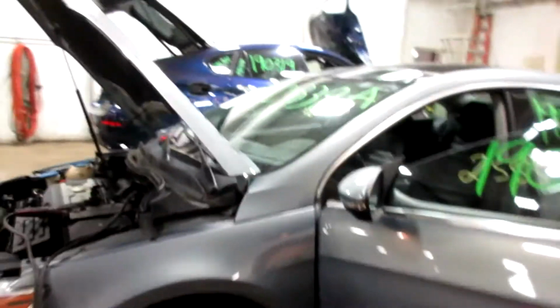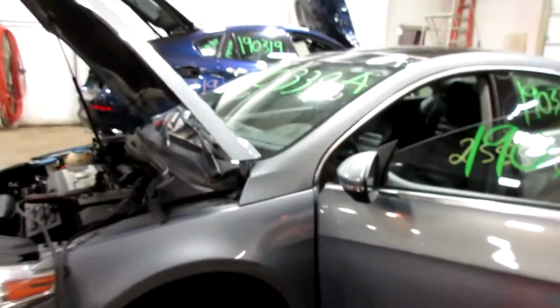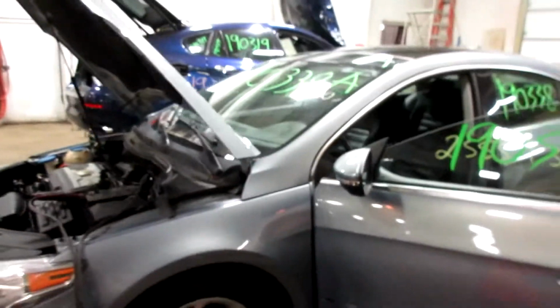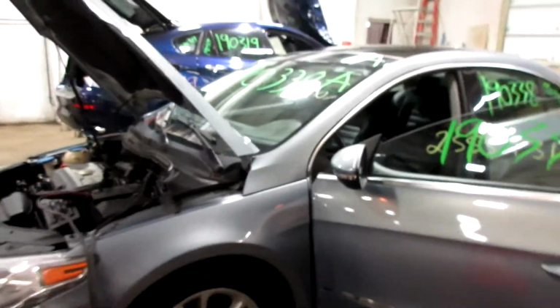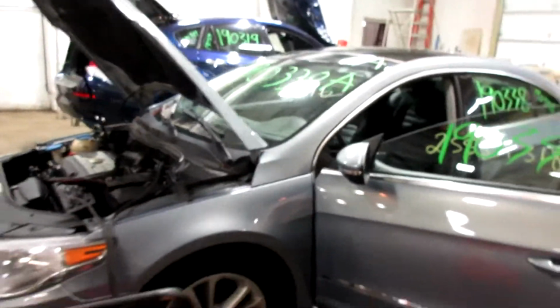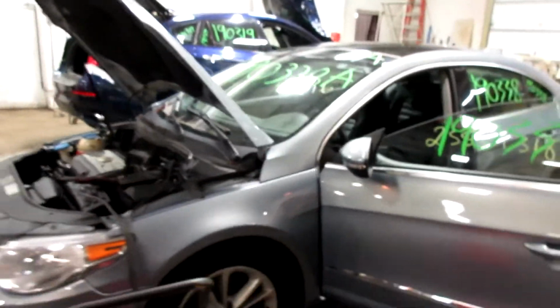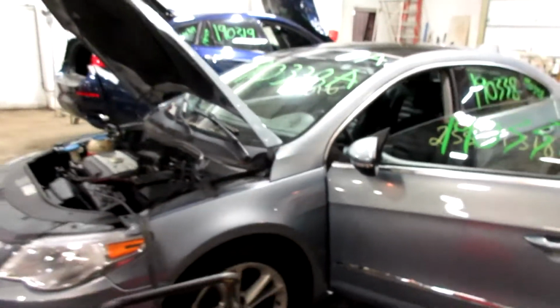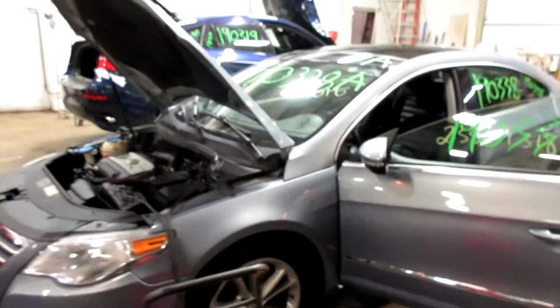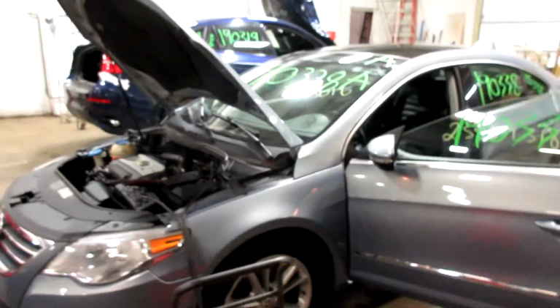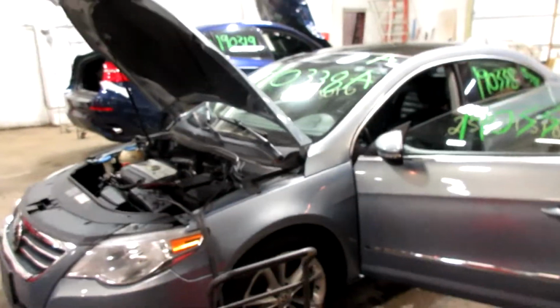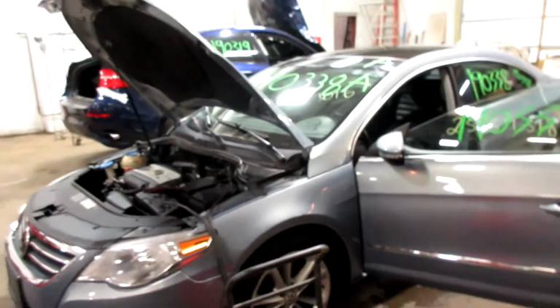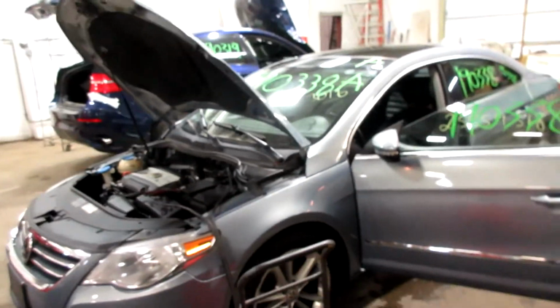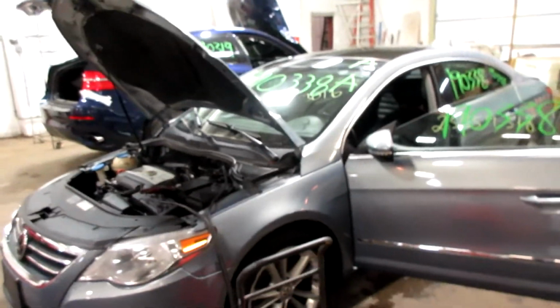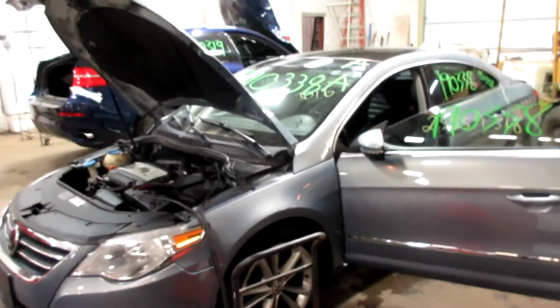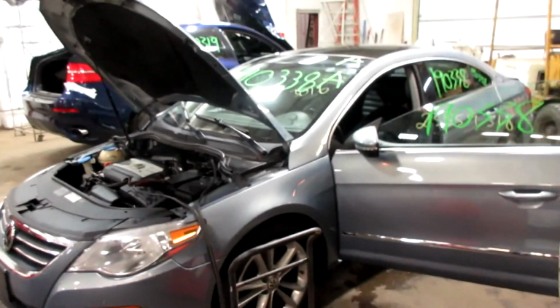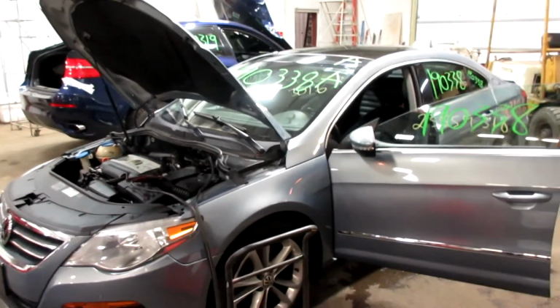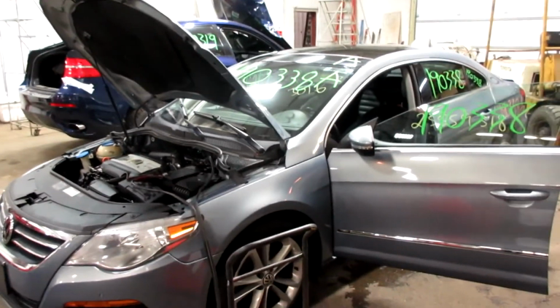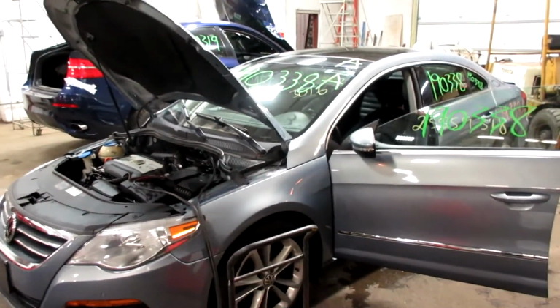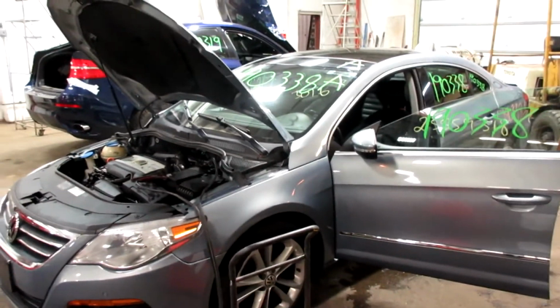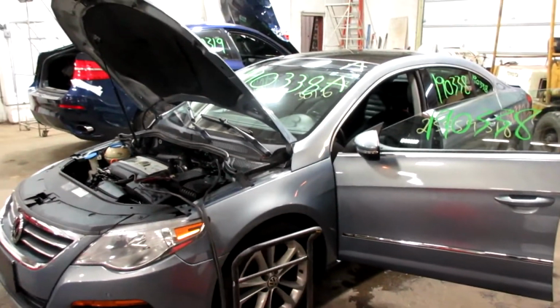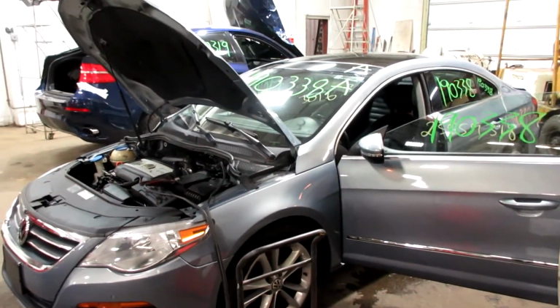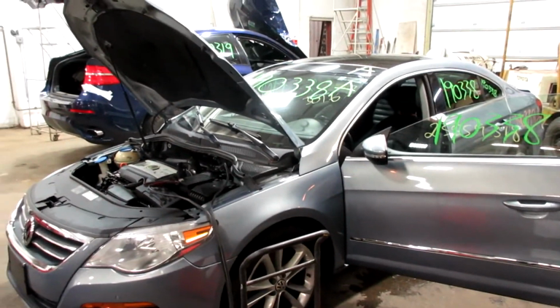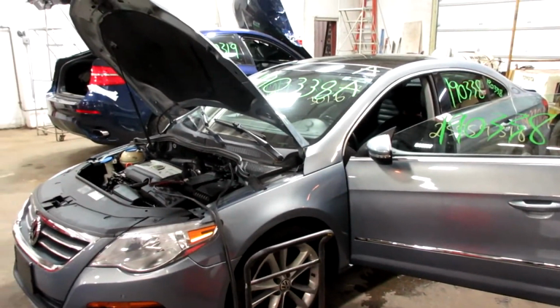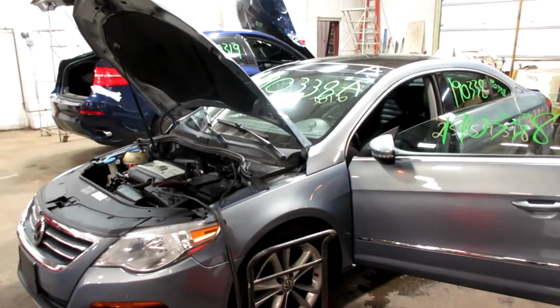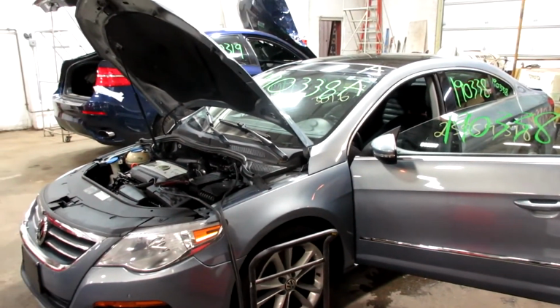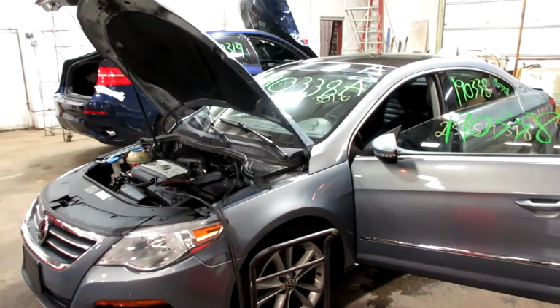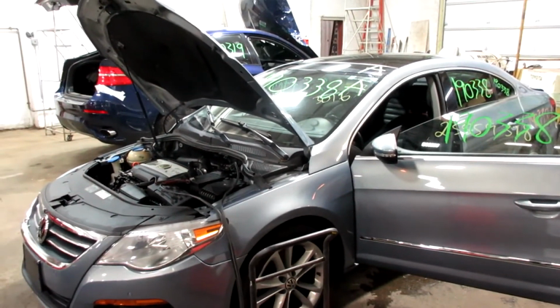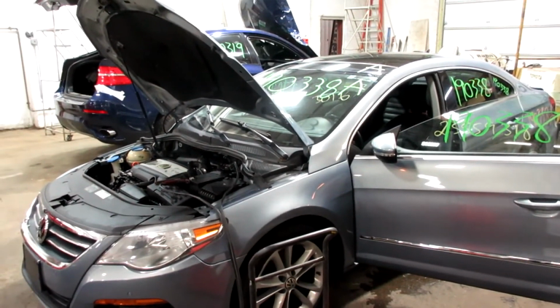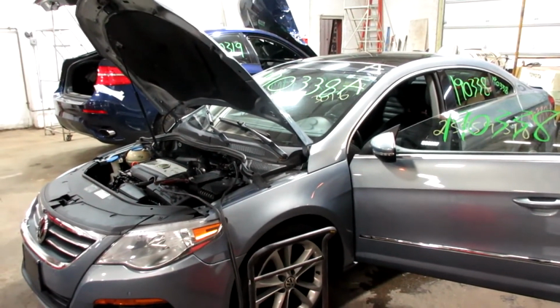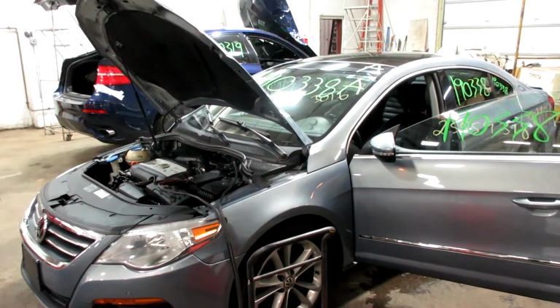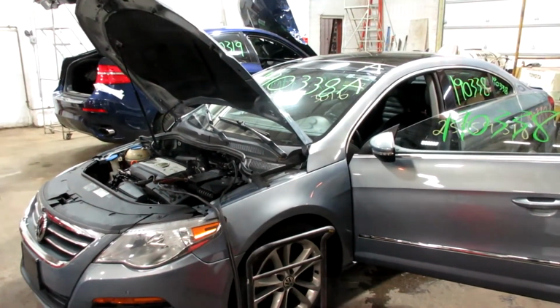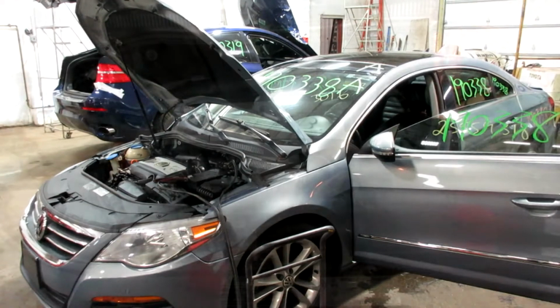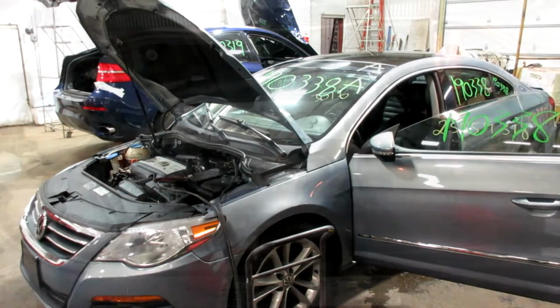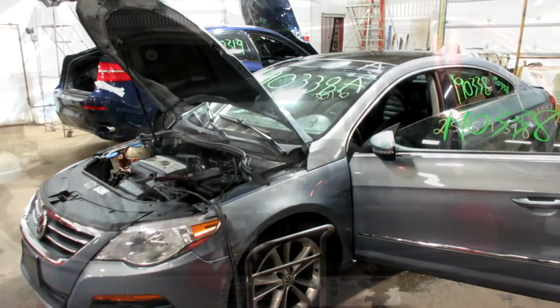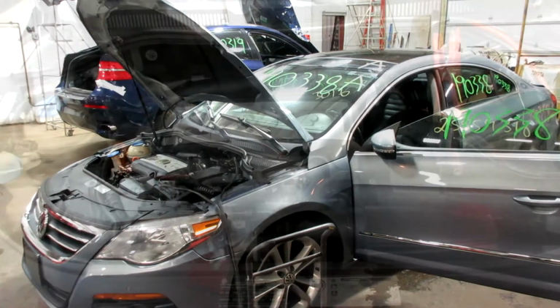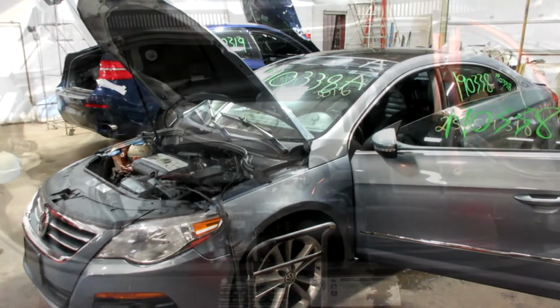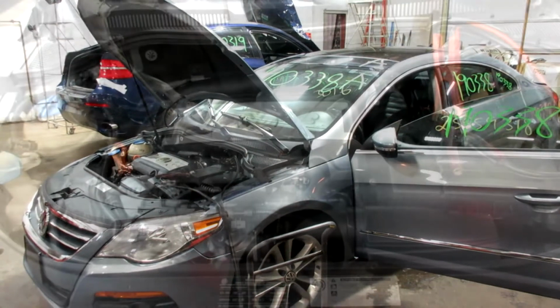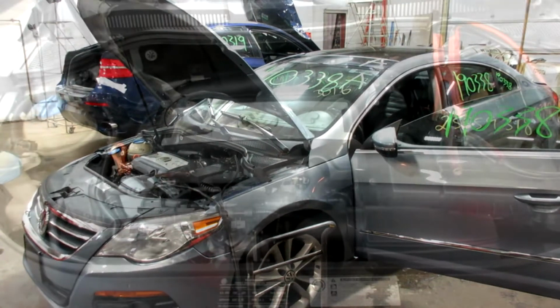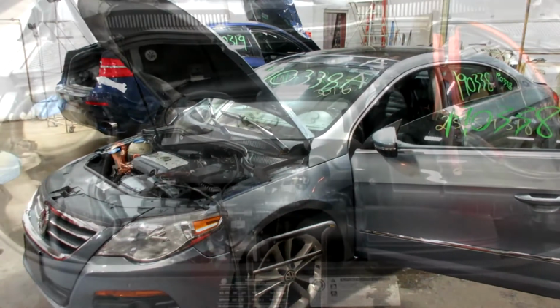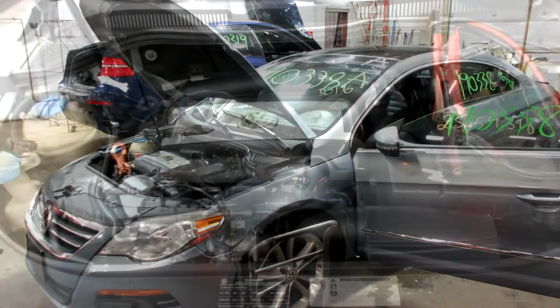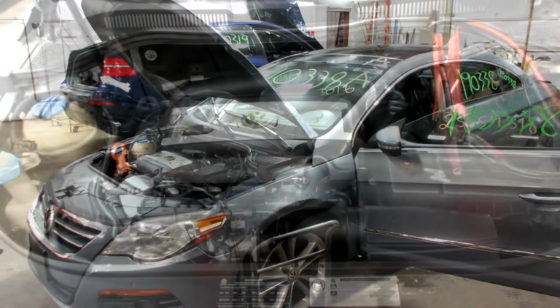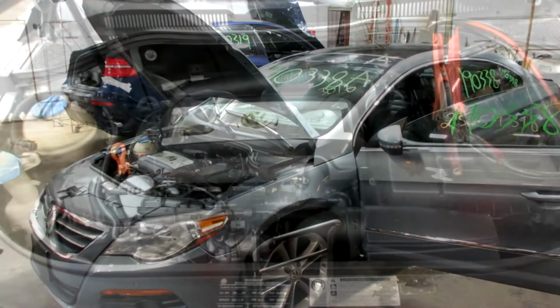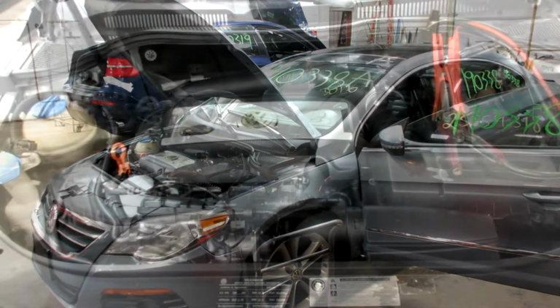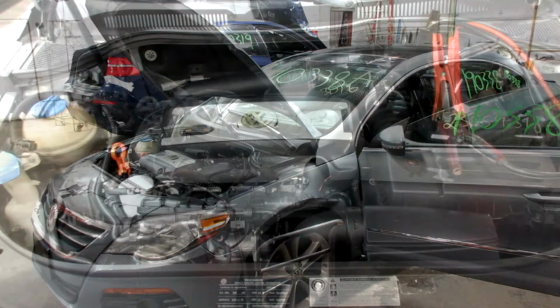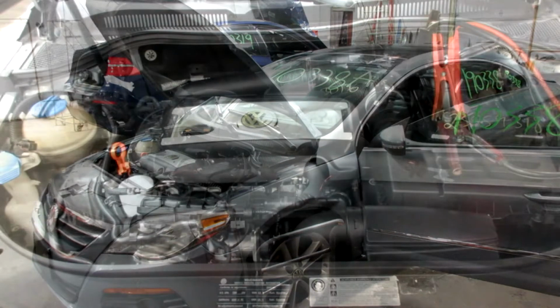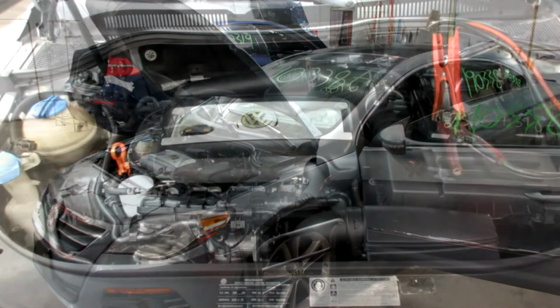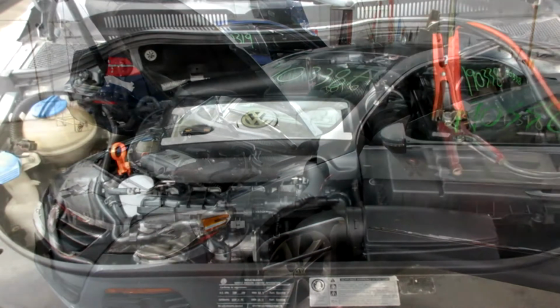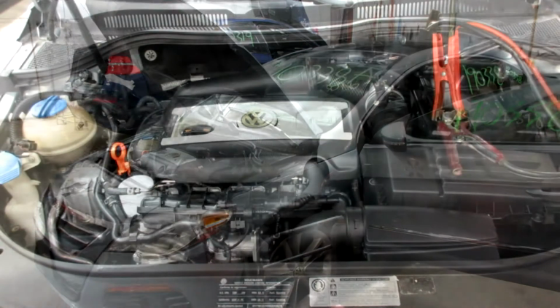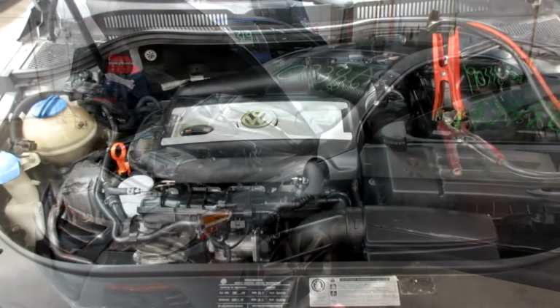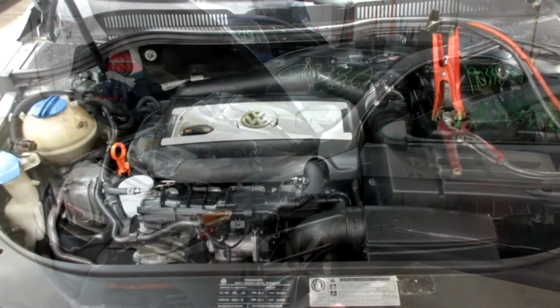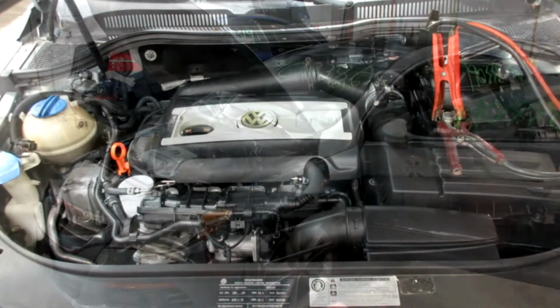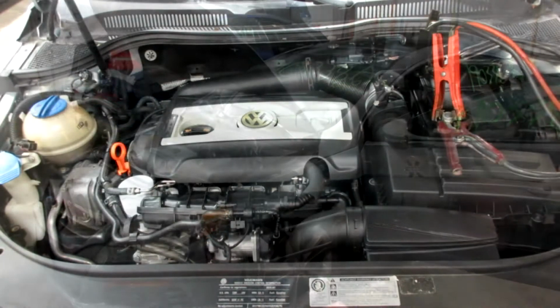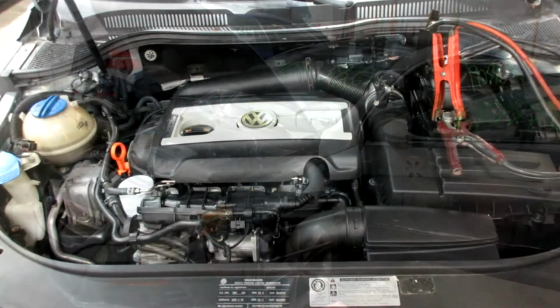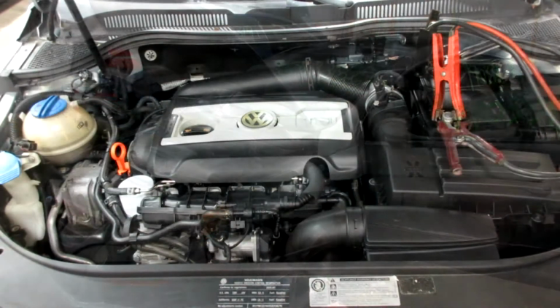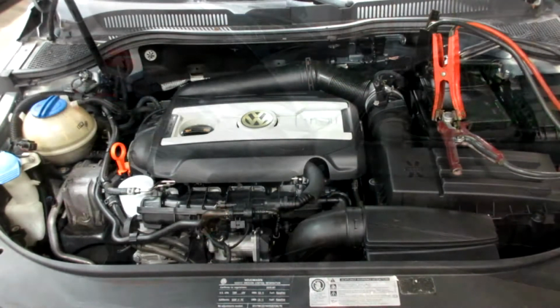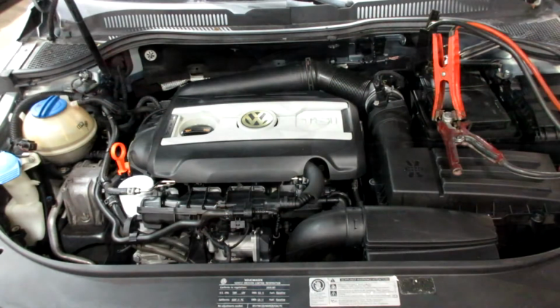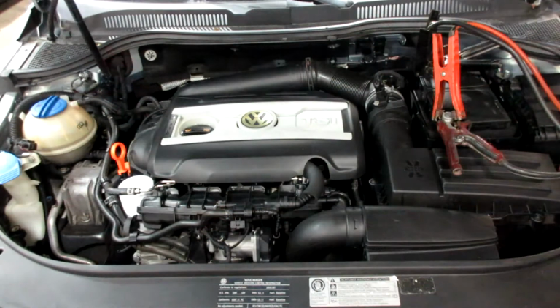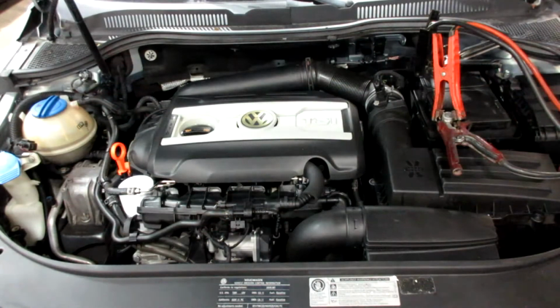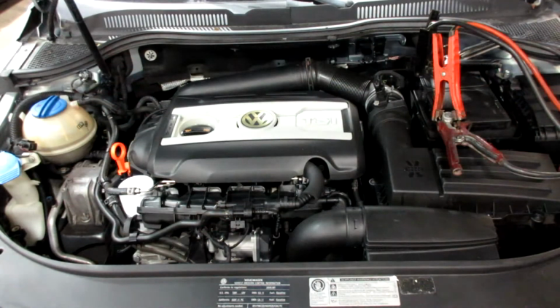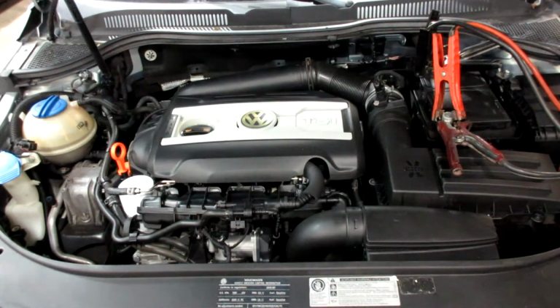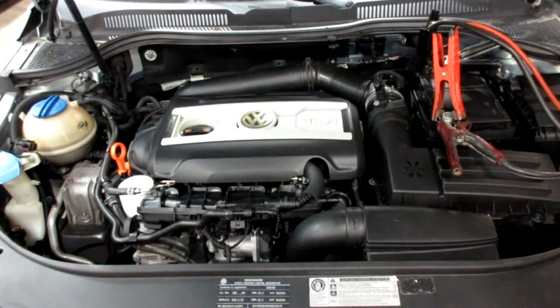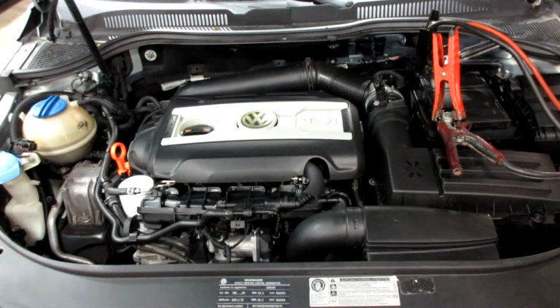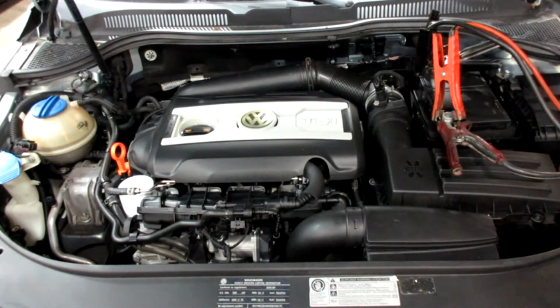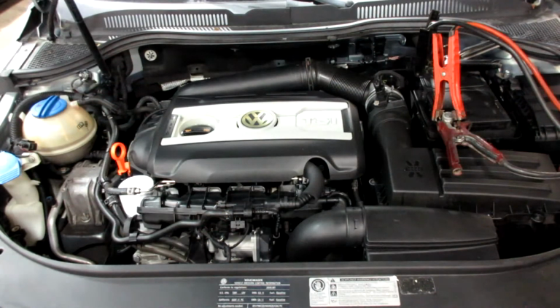So if you need any parts for this vehicle or any other, you can visit us at Tom's Foreign Auto. Thank you. Stock number 1903338.